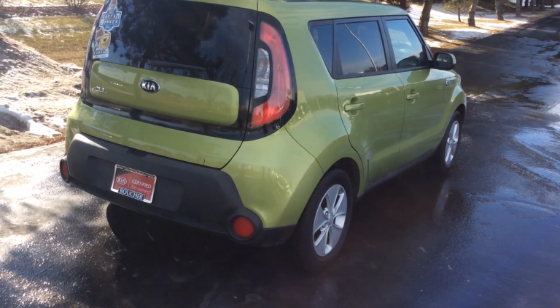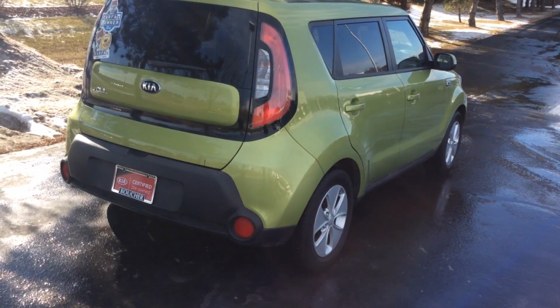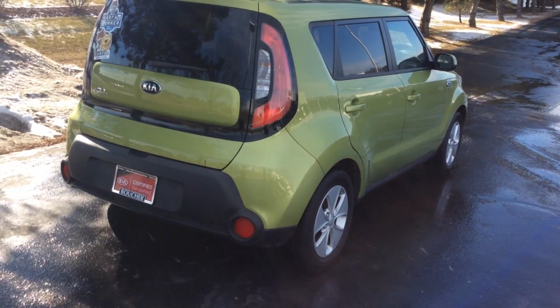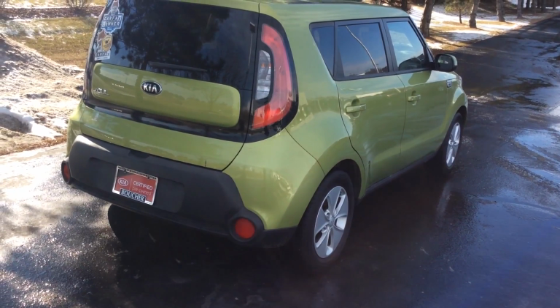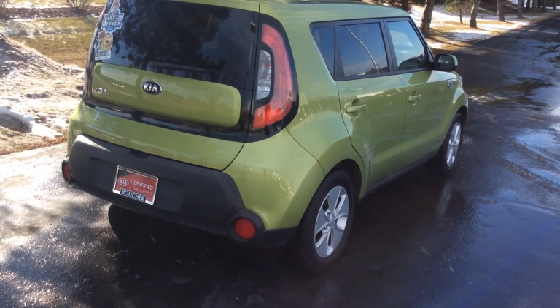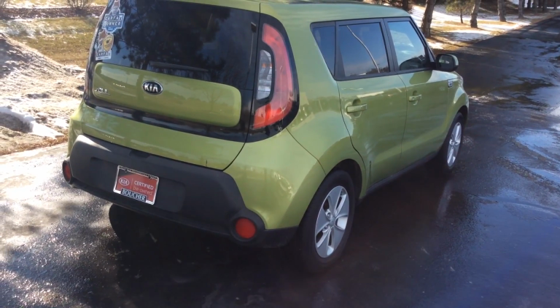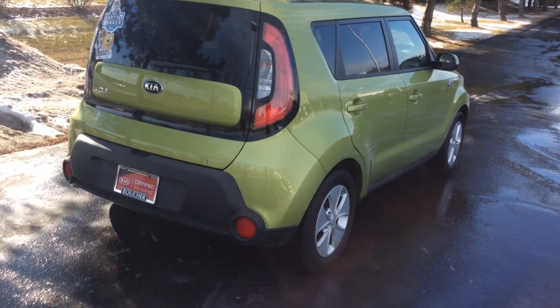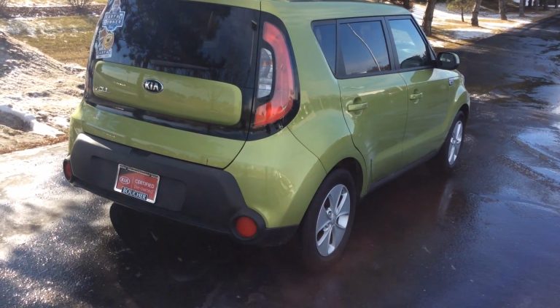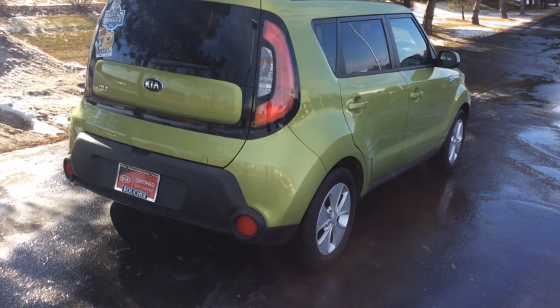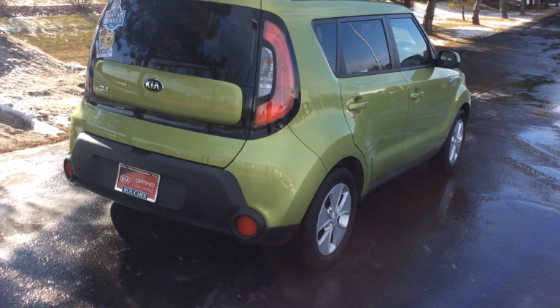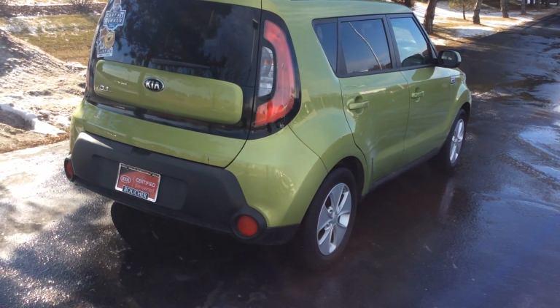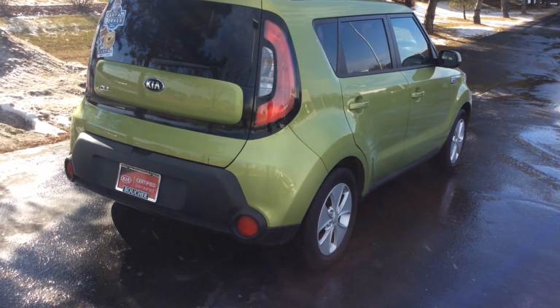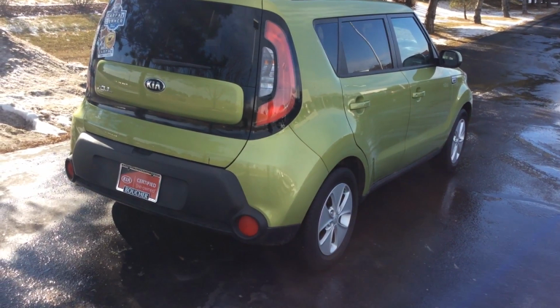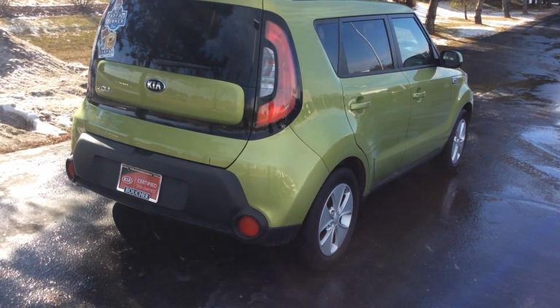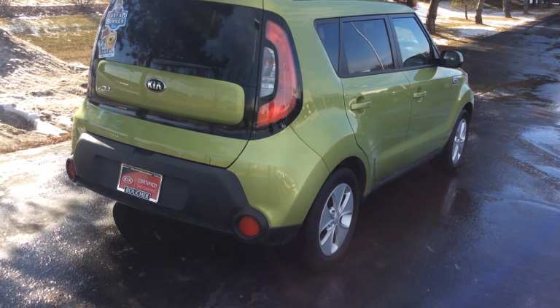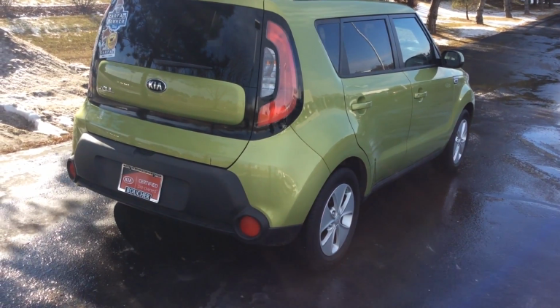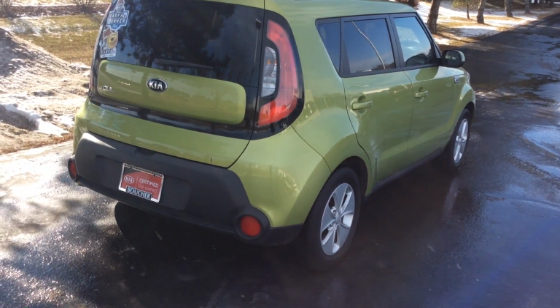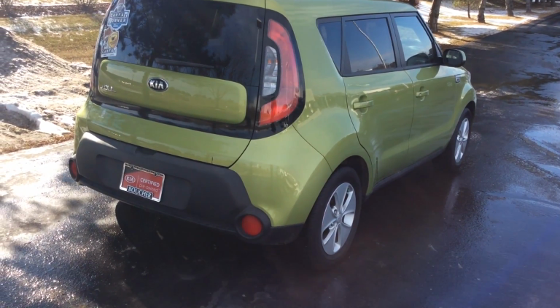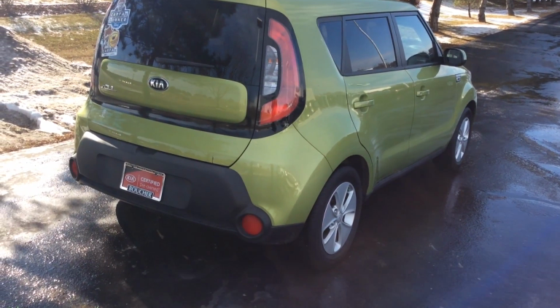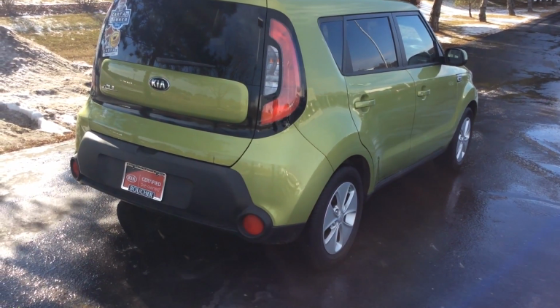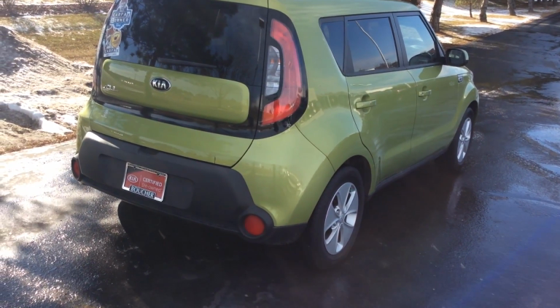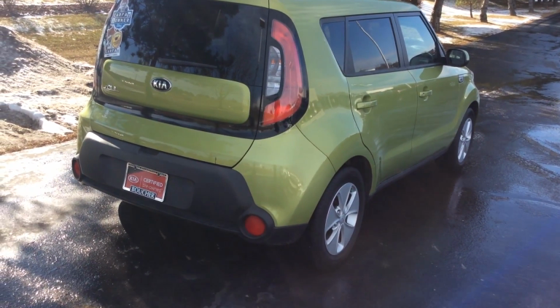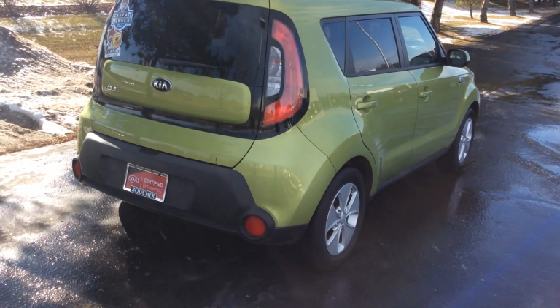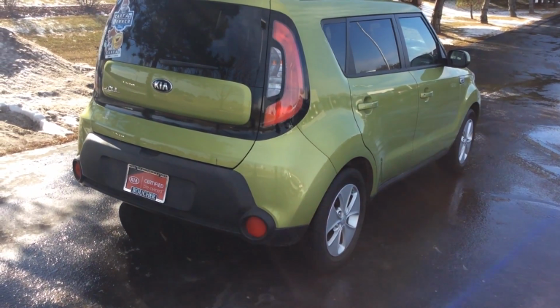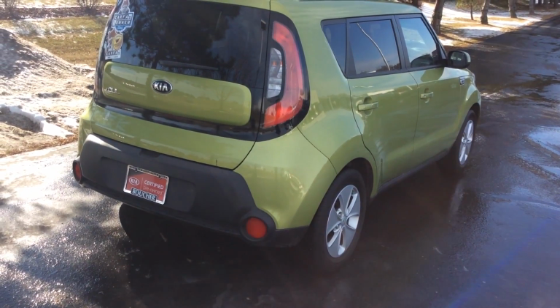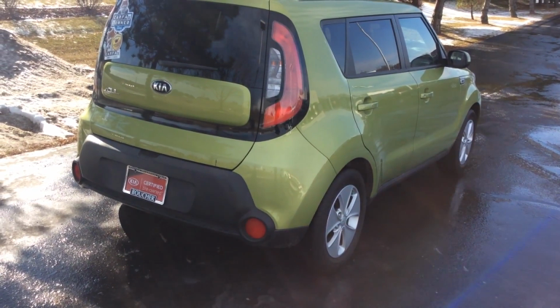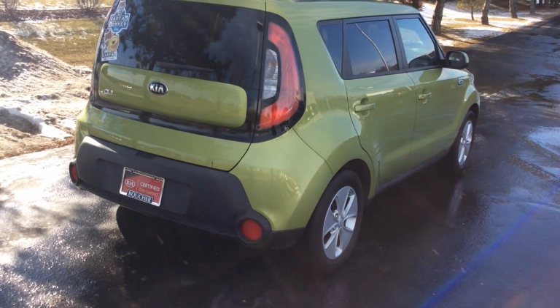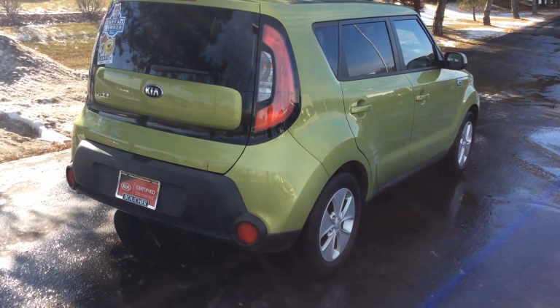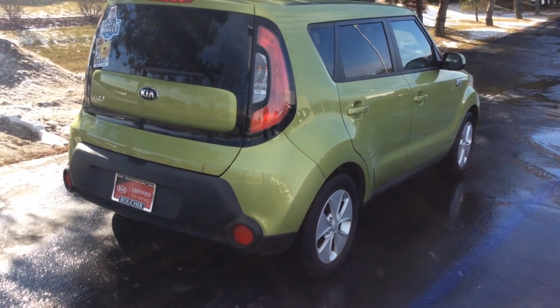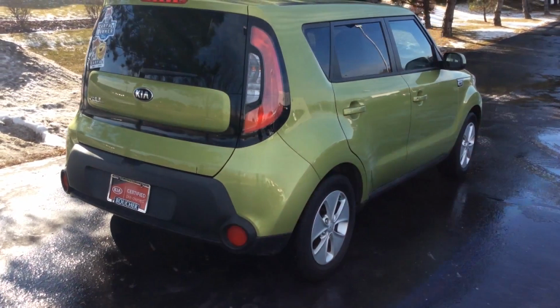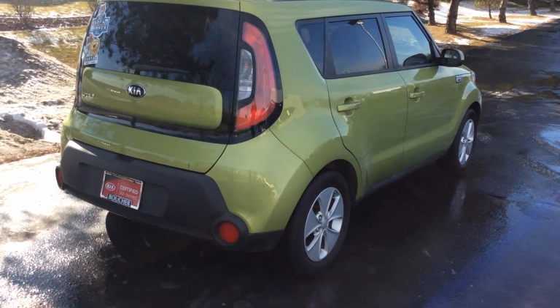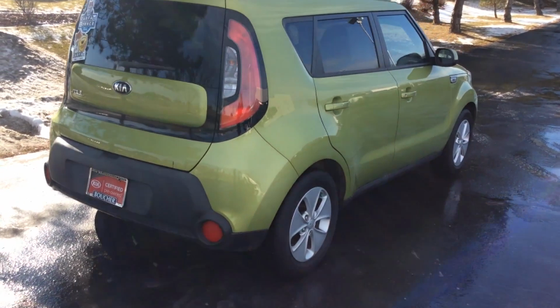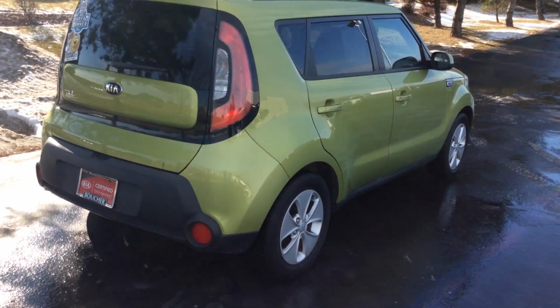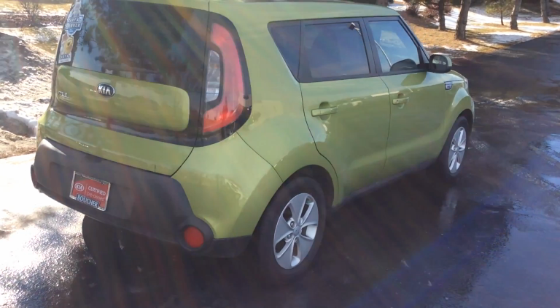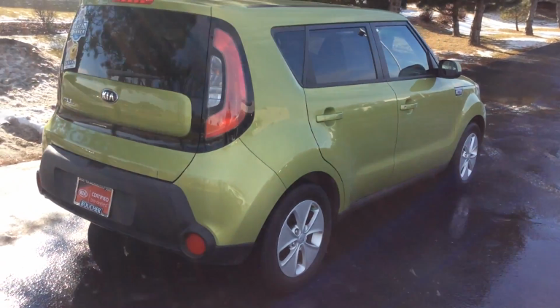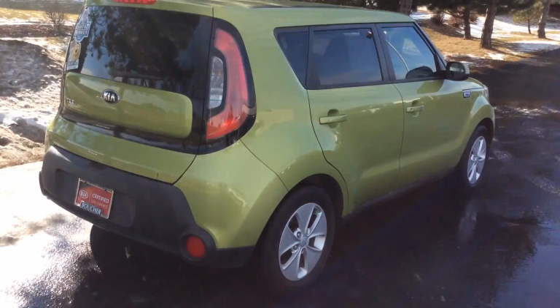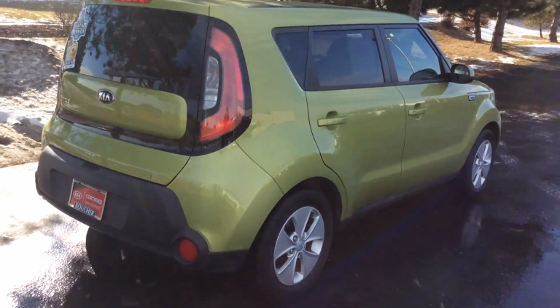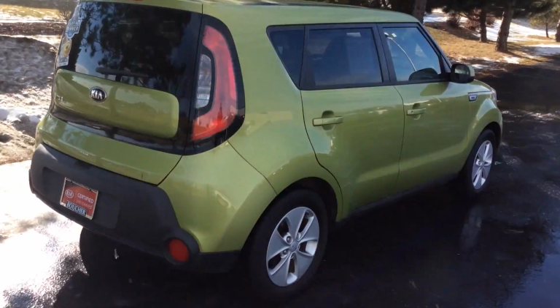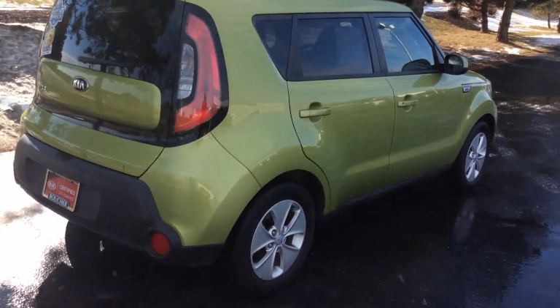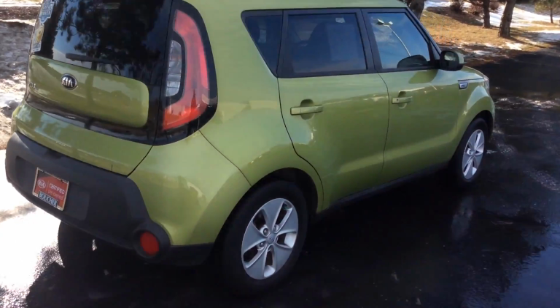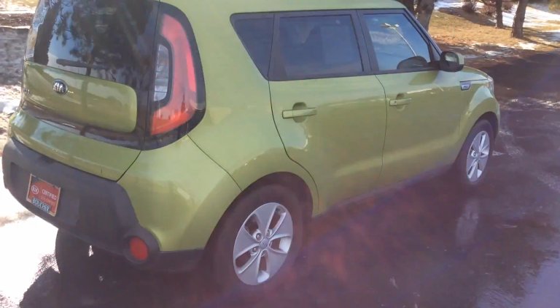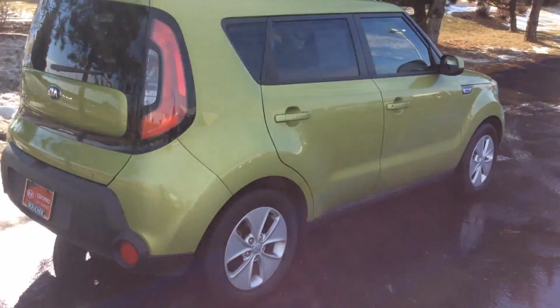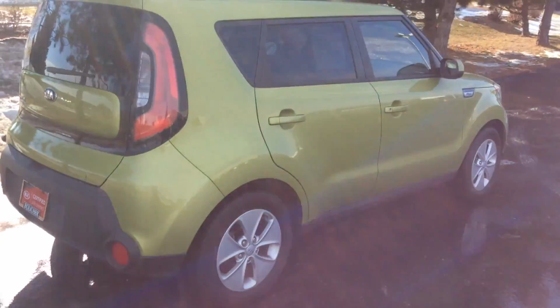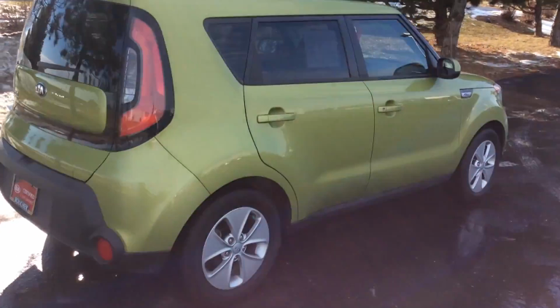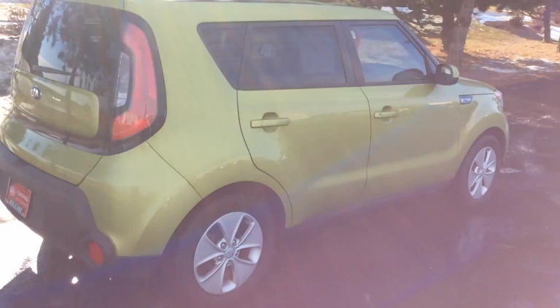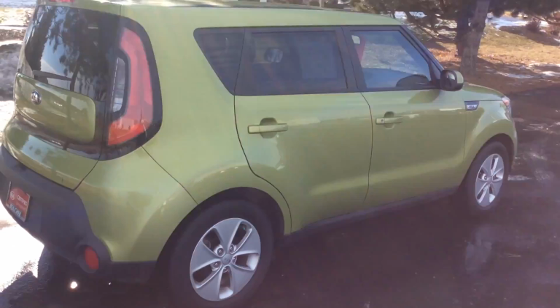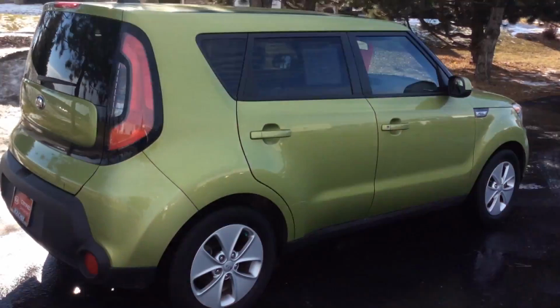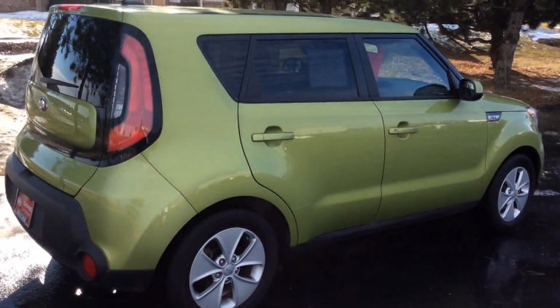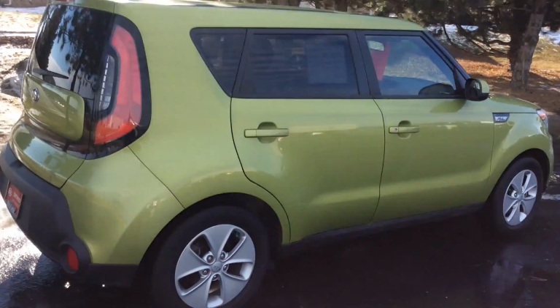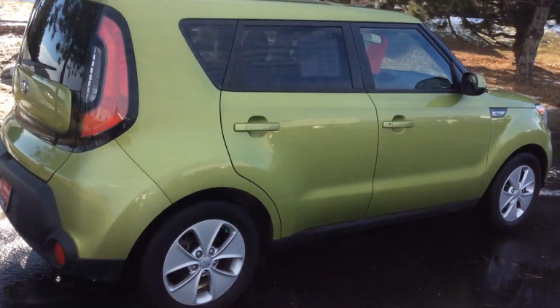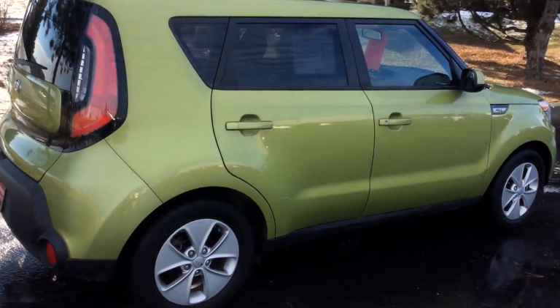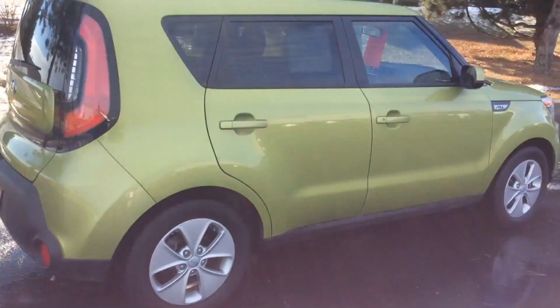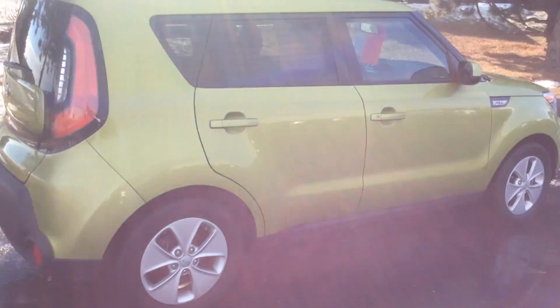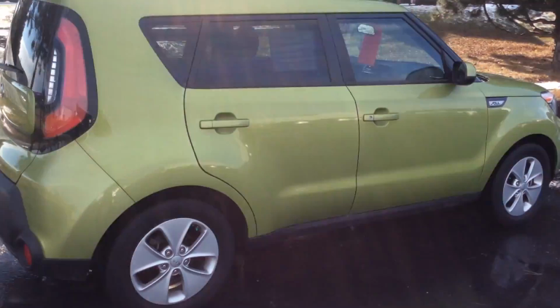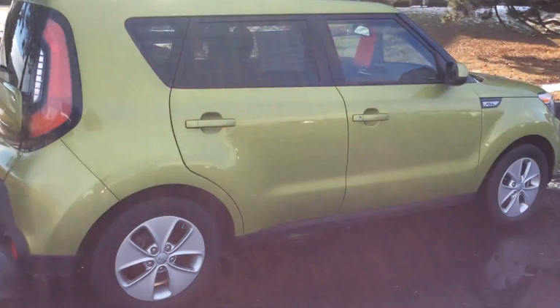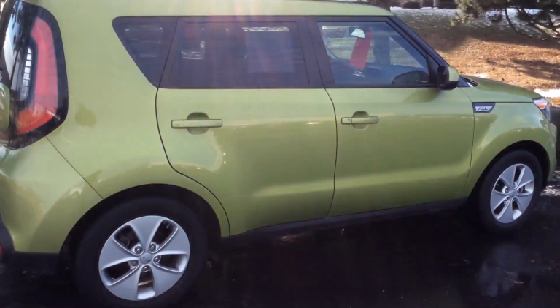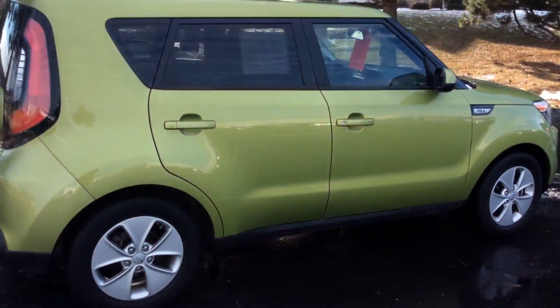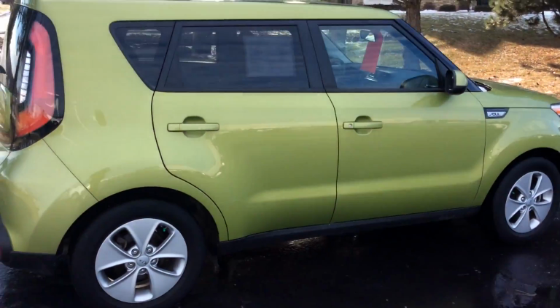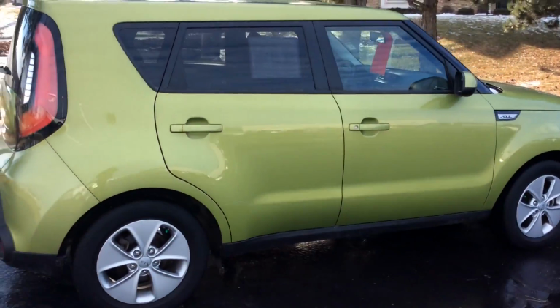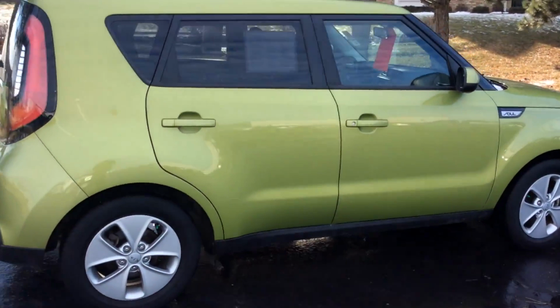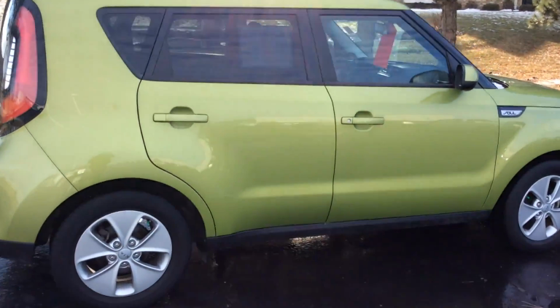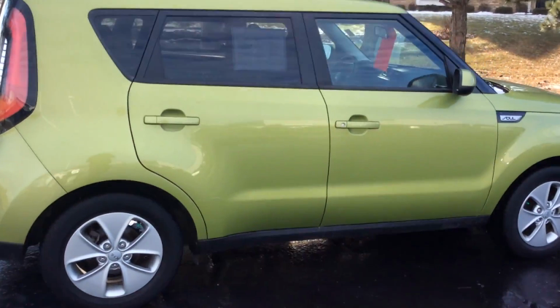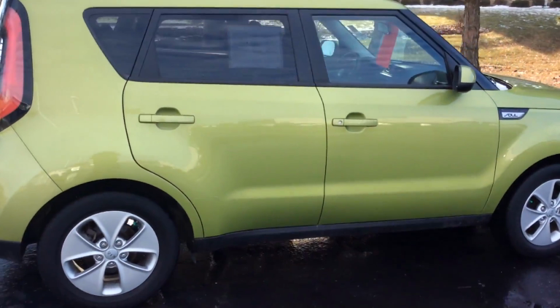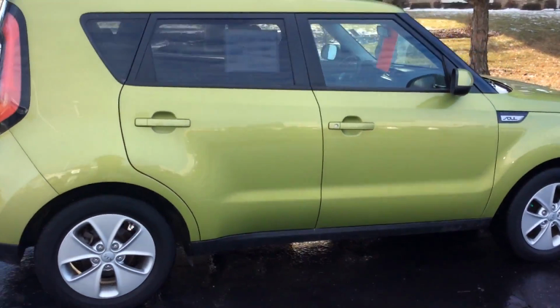Thanks for reaching out to Boucher Imports at Racine. This is a 2016 Kia Soul. It's a base, manual transmission.